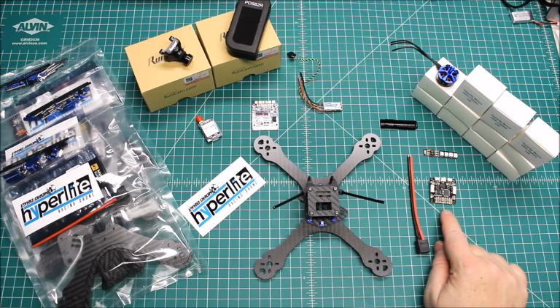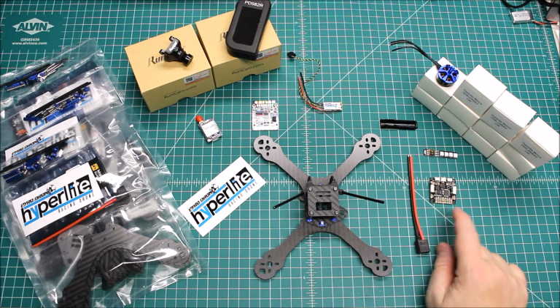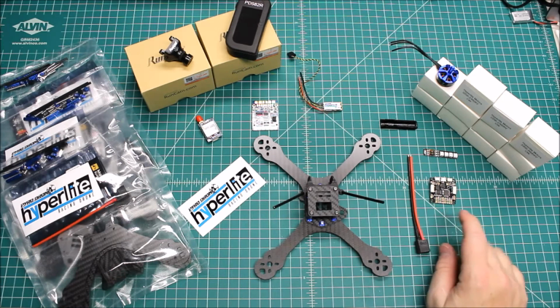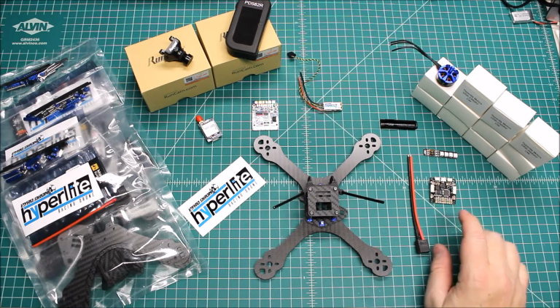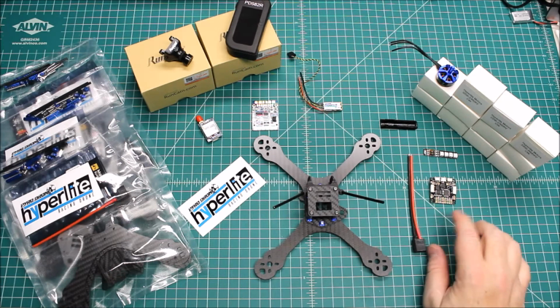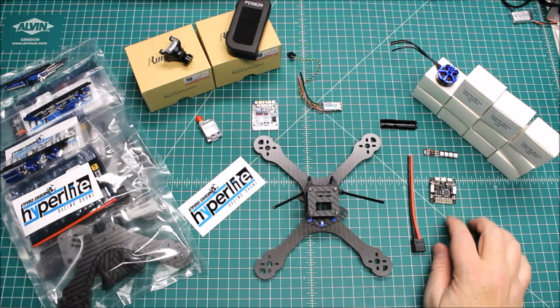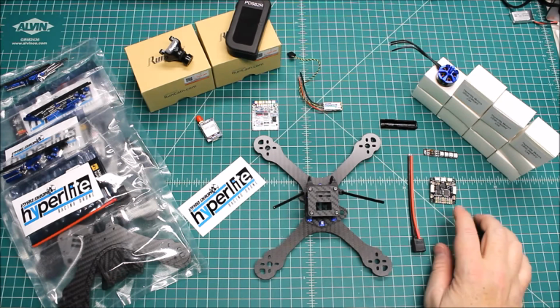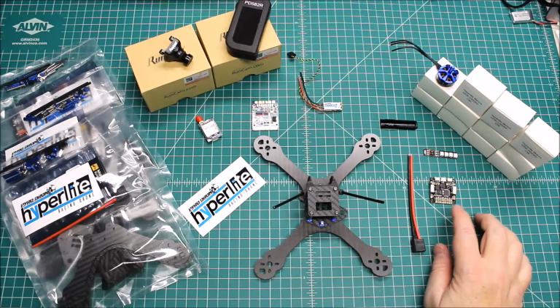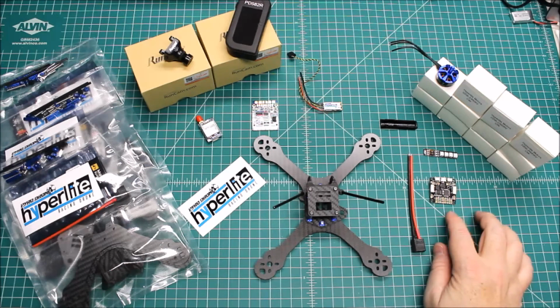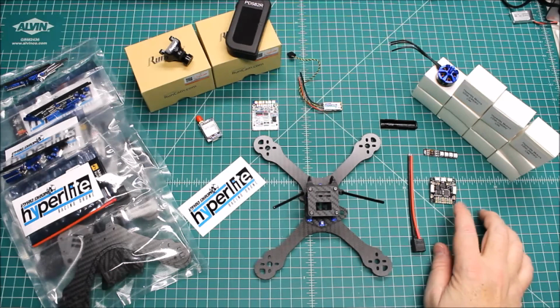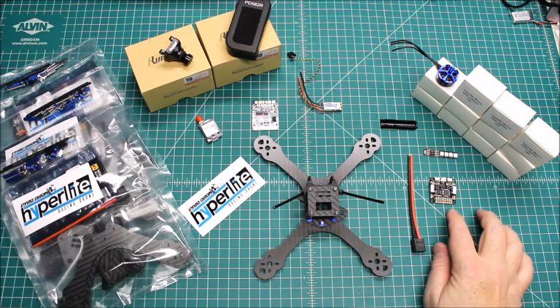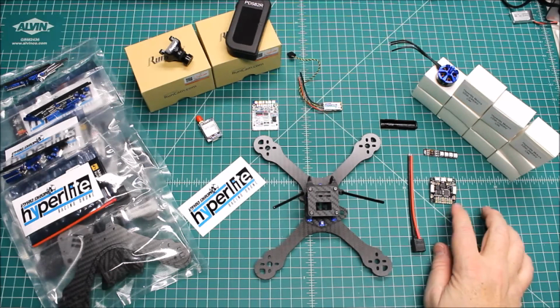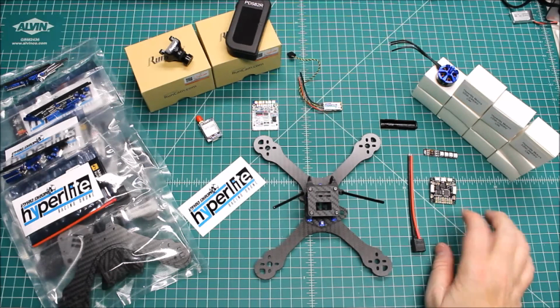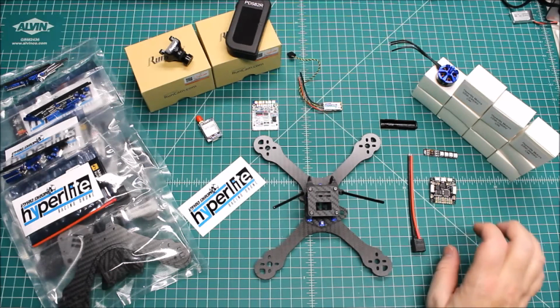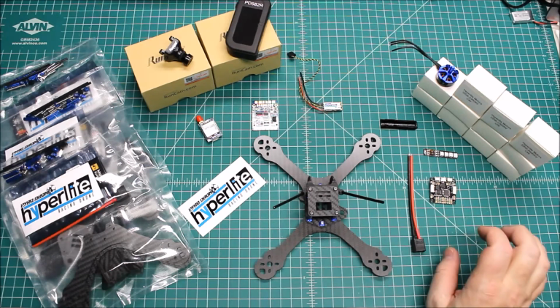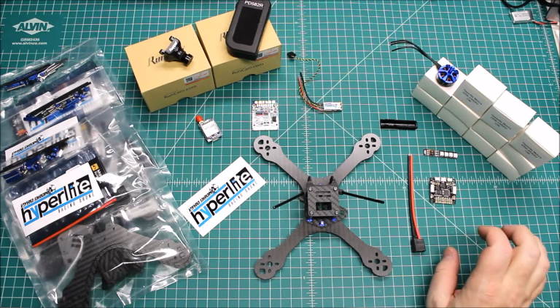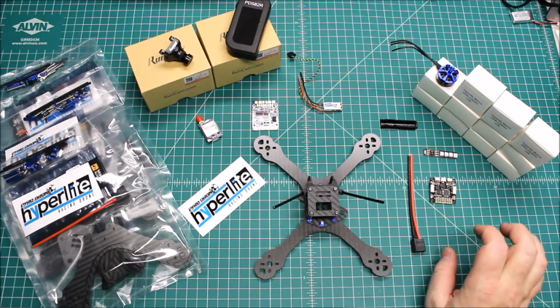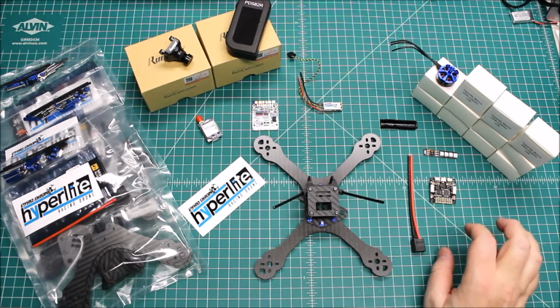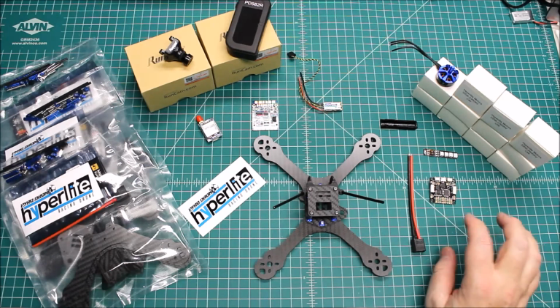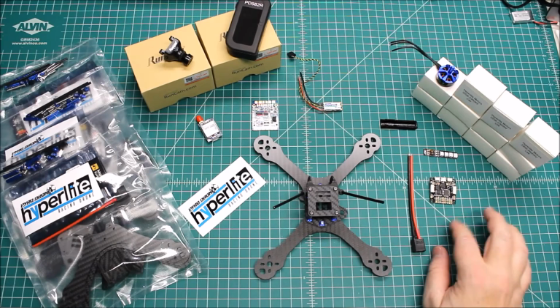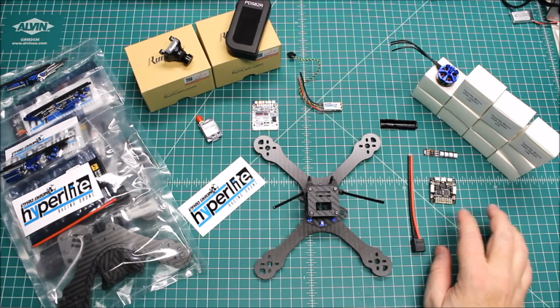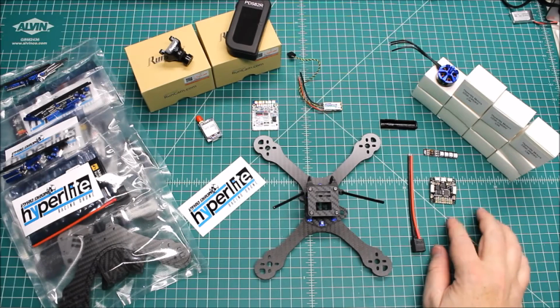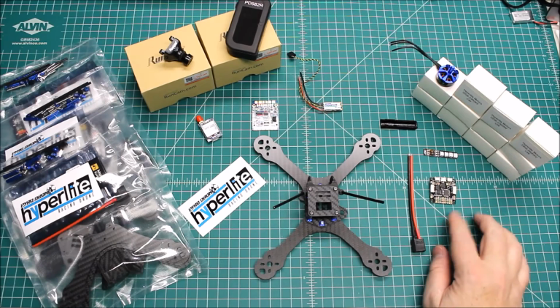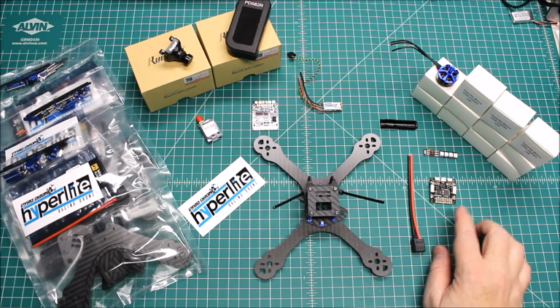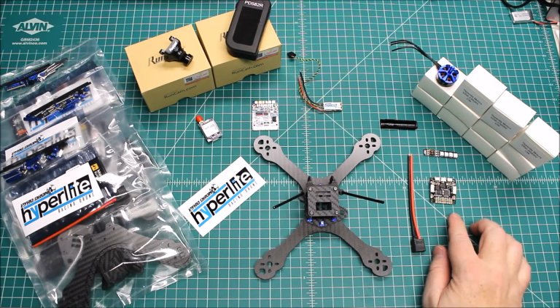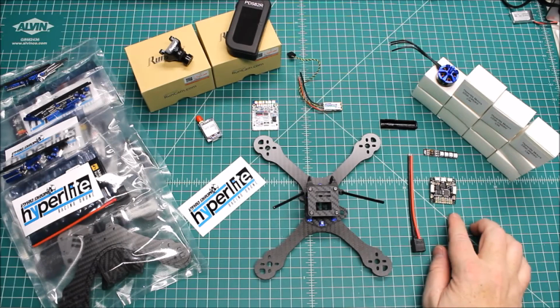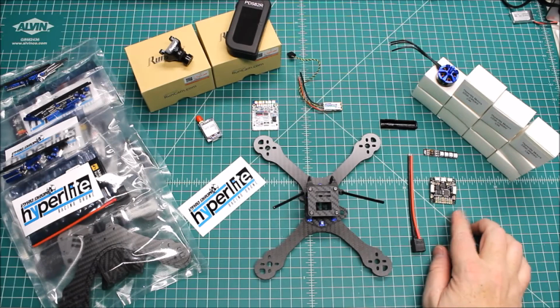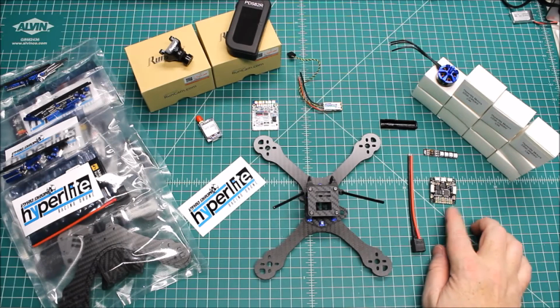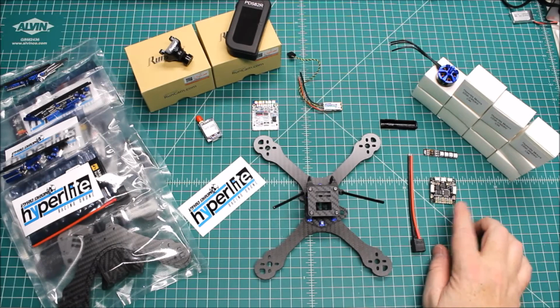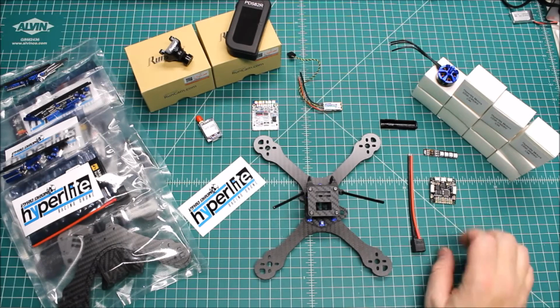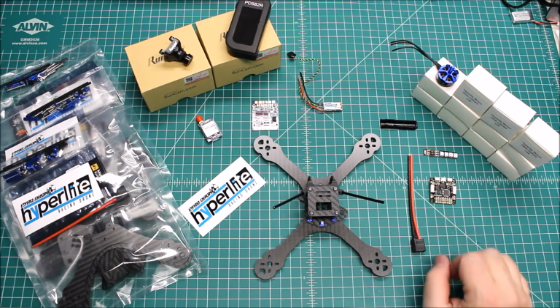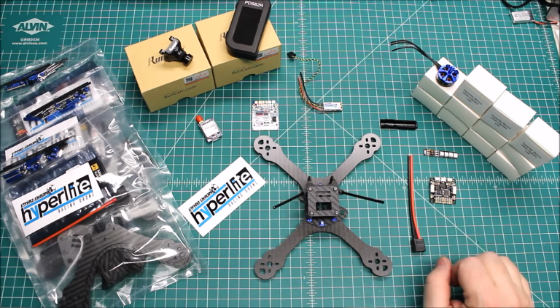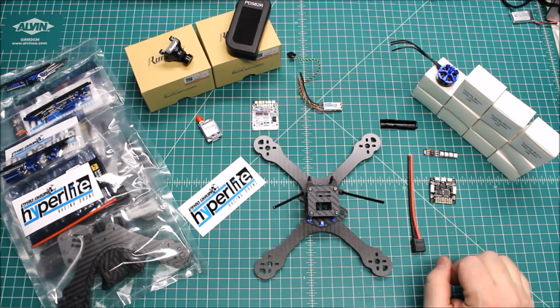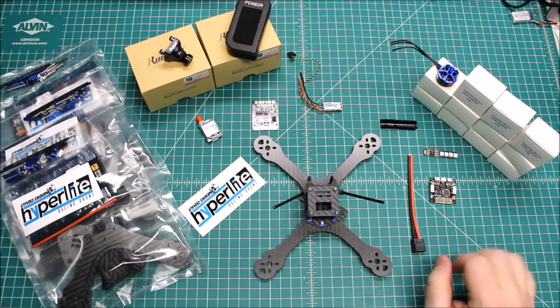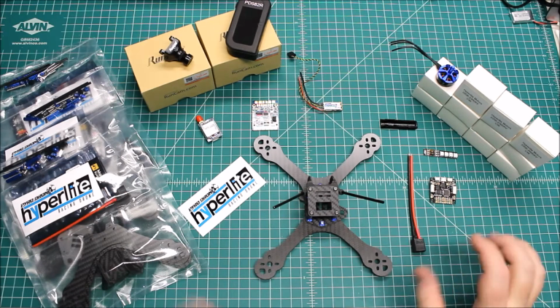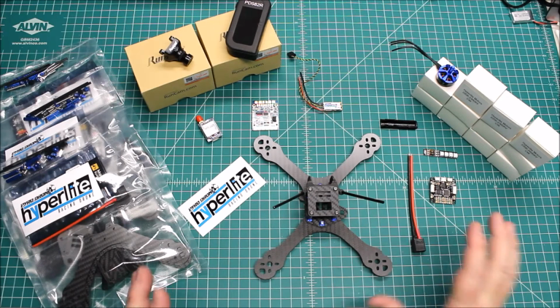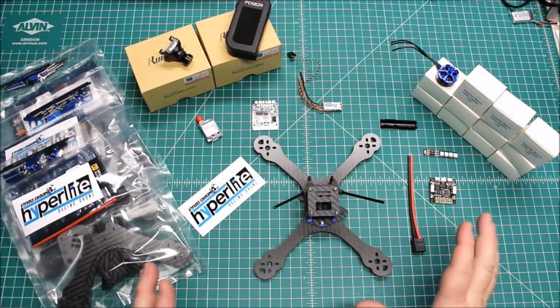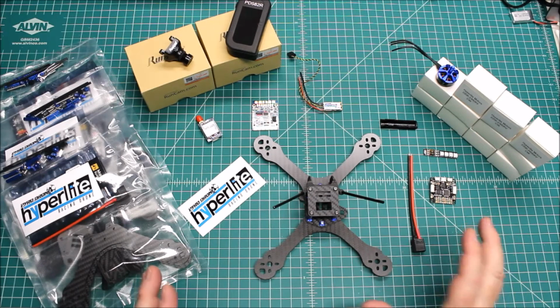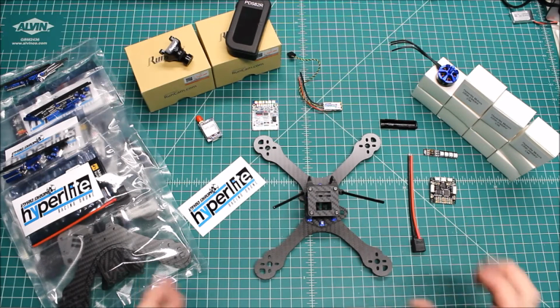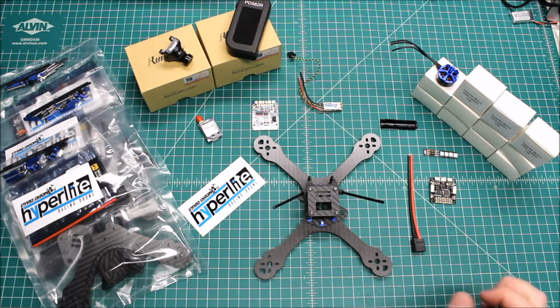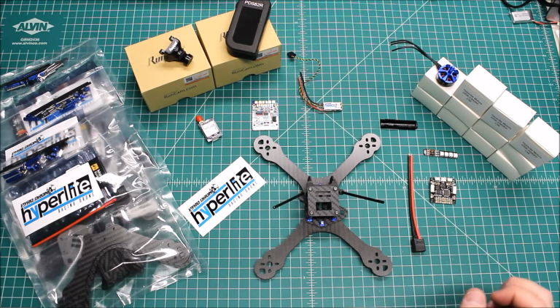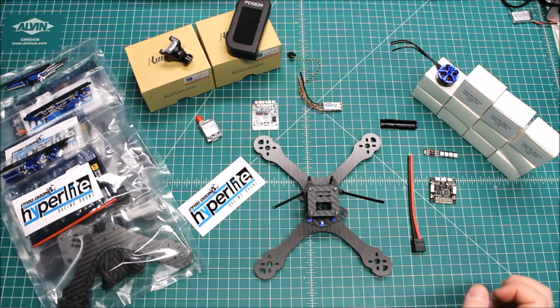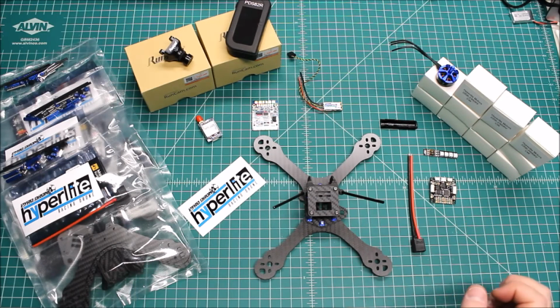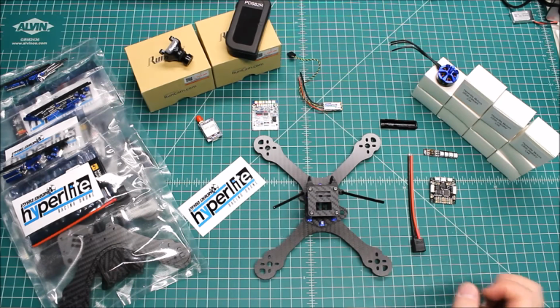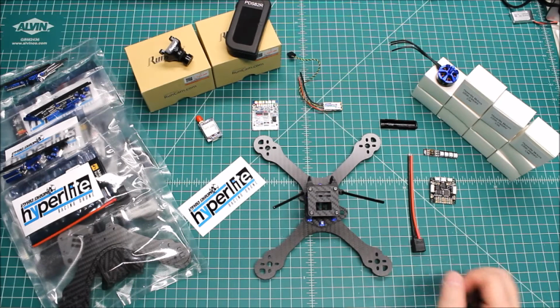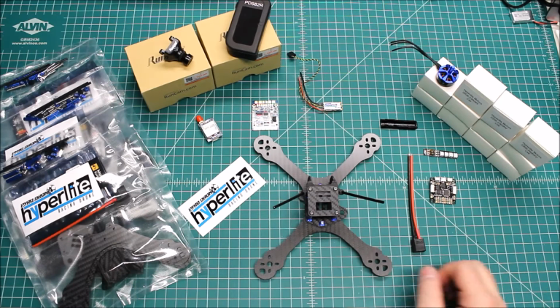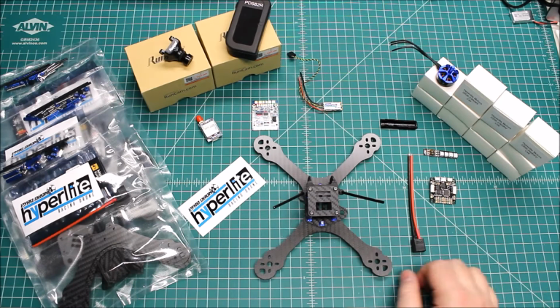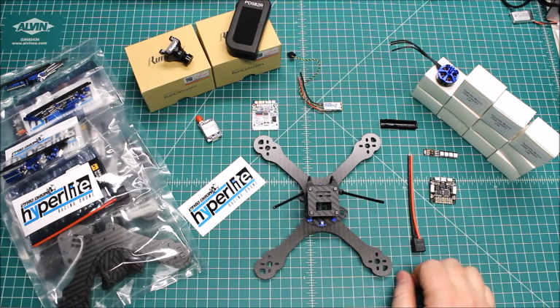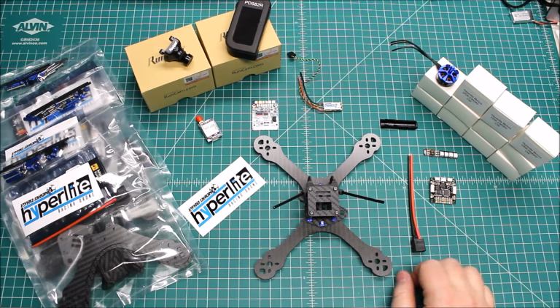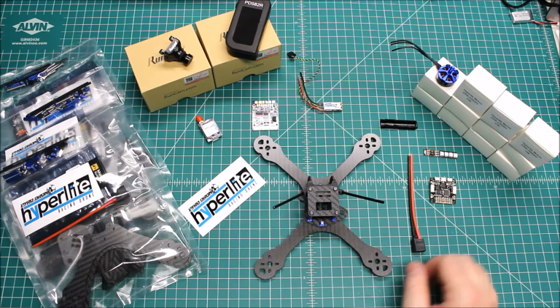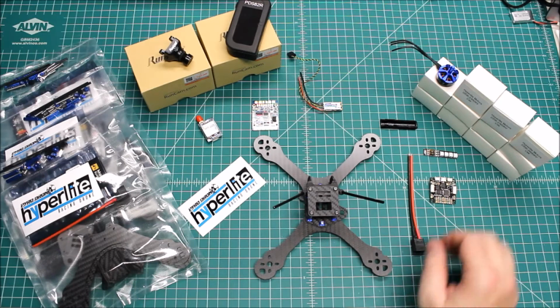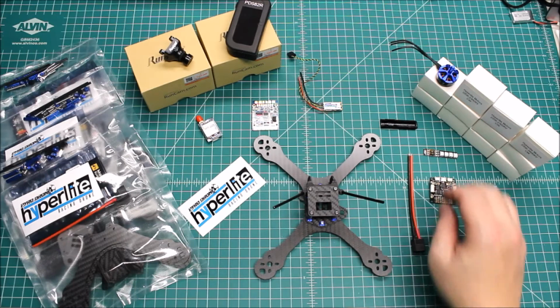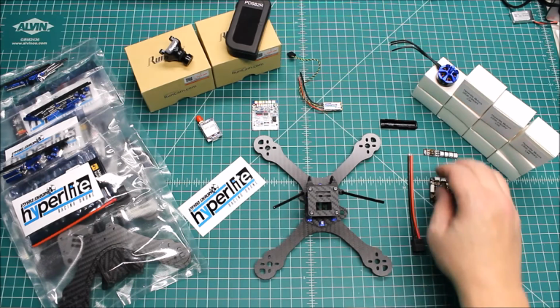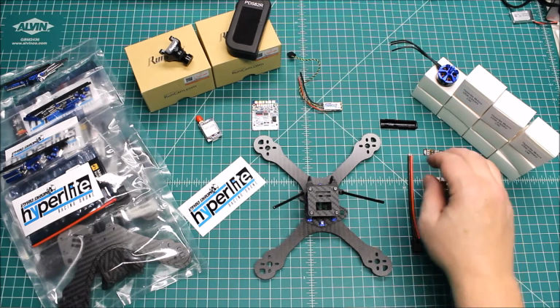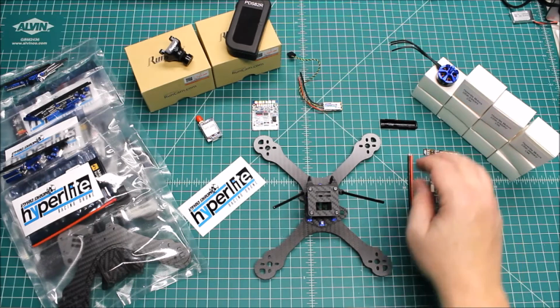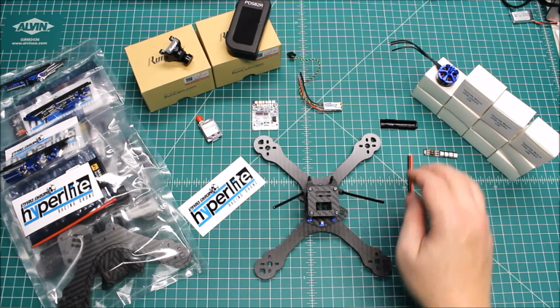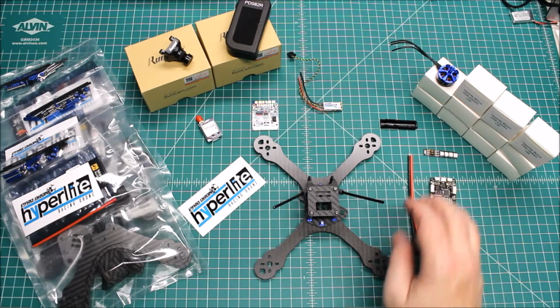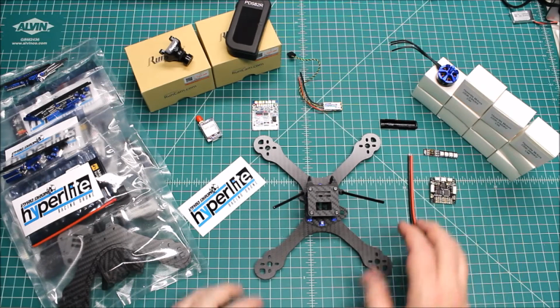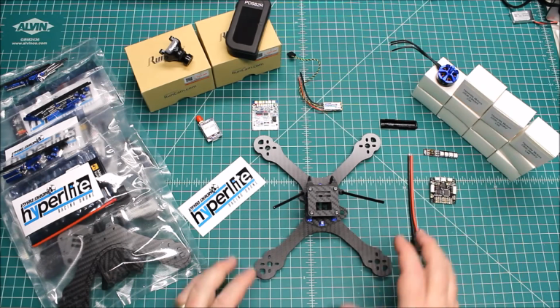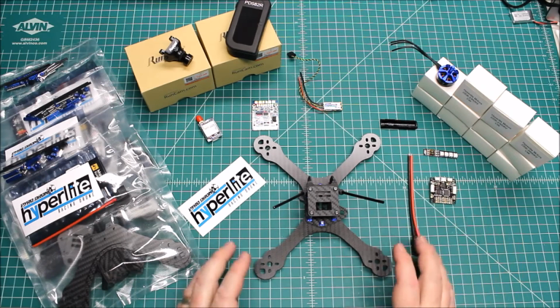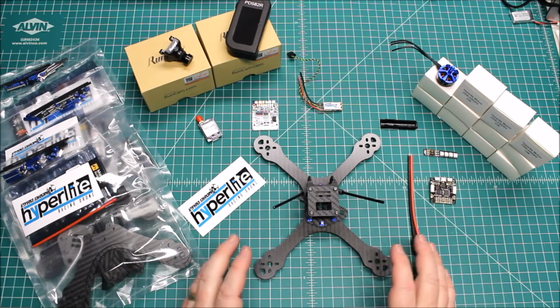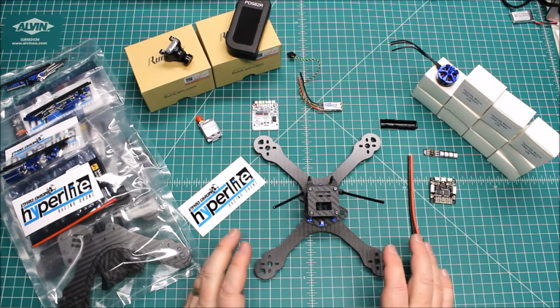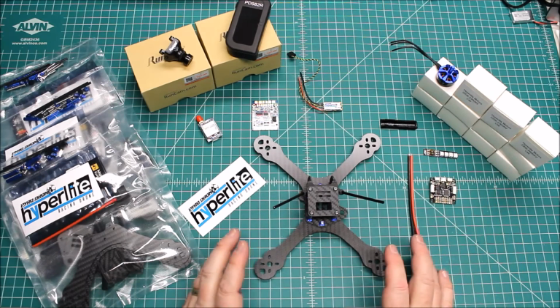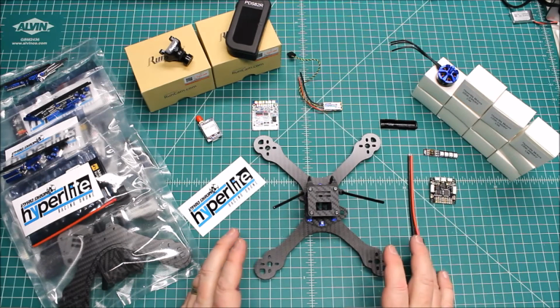This one is going to get an F3 board — it'll either be an SPF3 or an F303 board. This particular build is going with the F3 board.